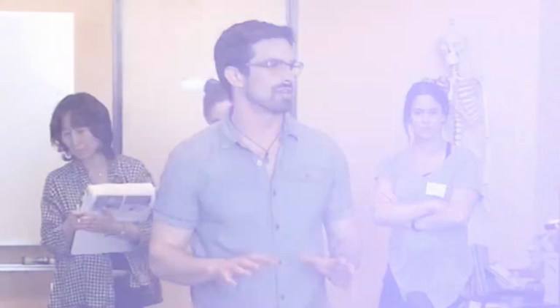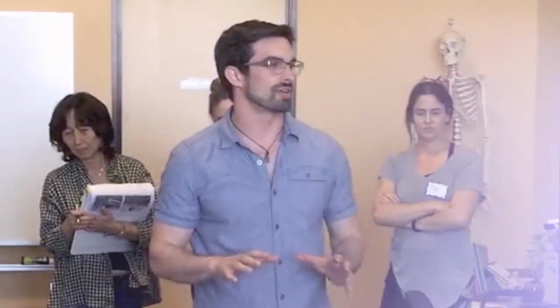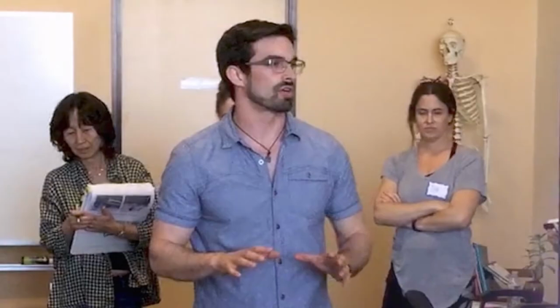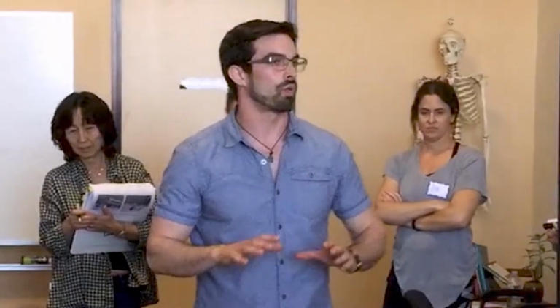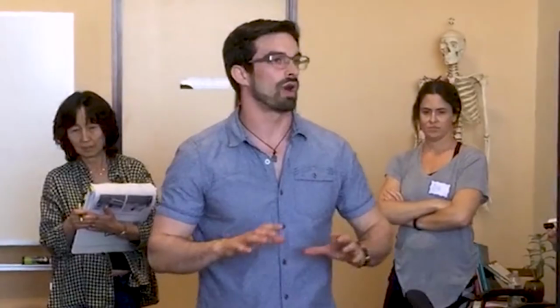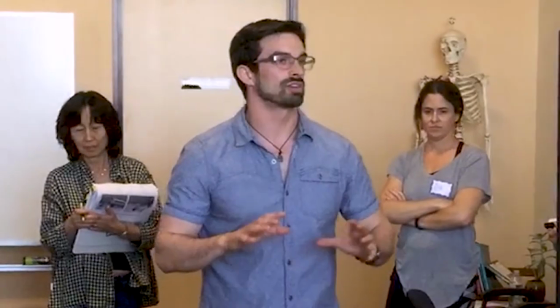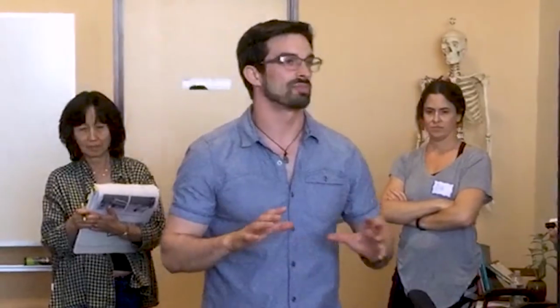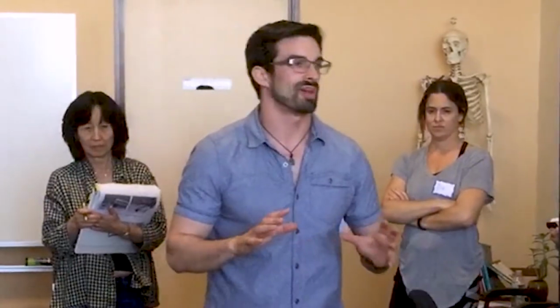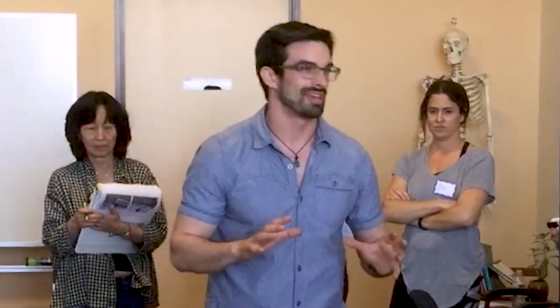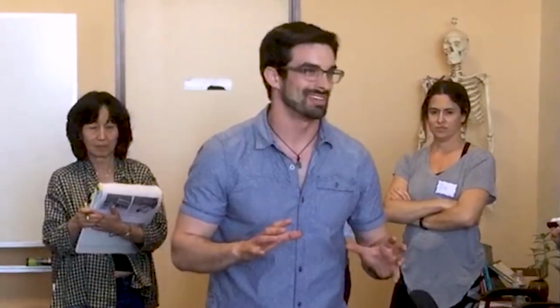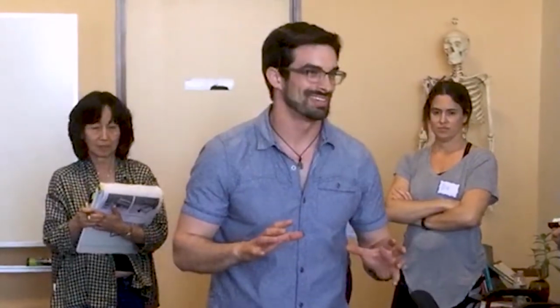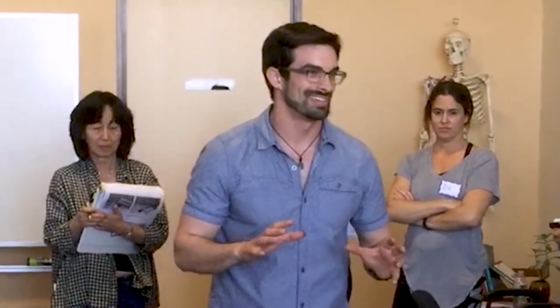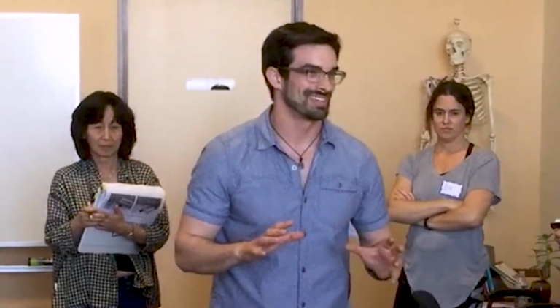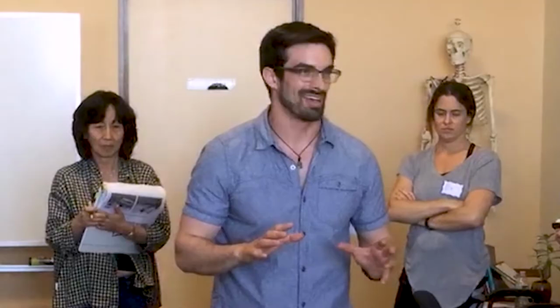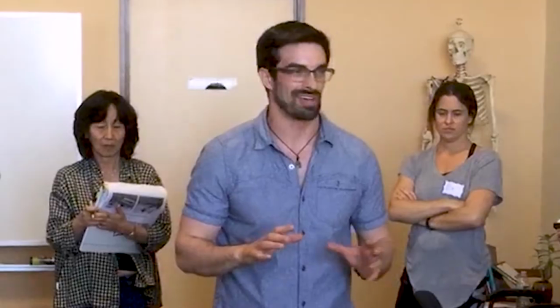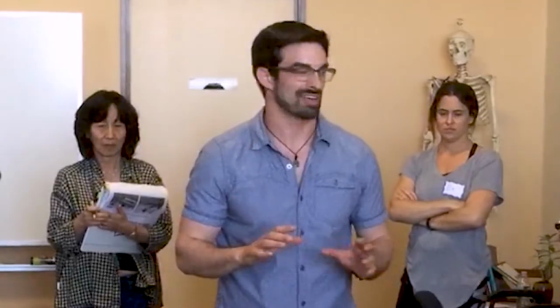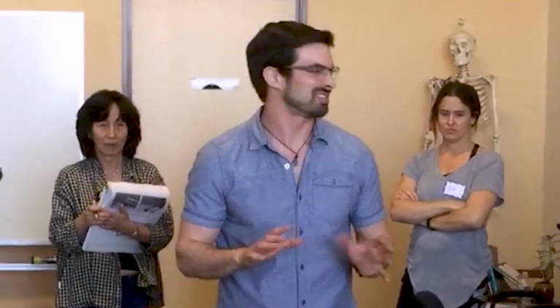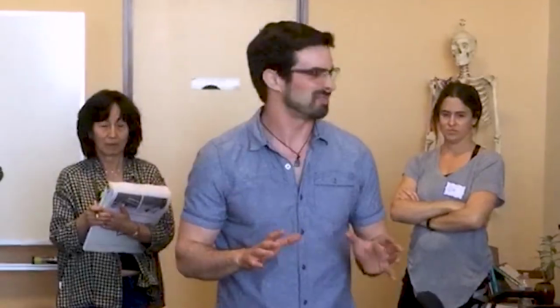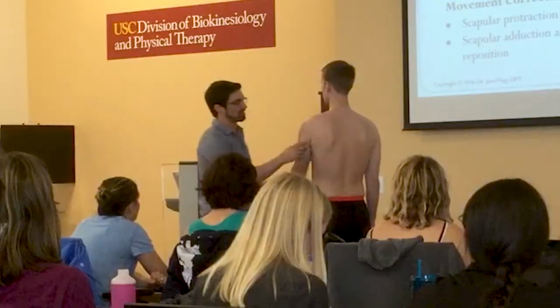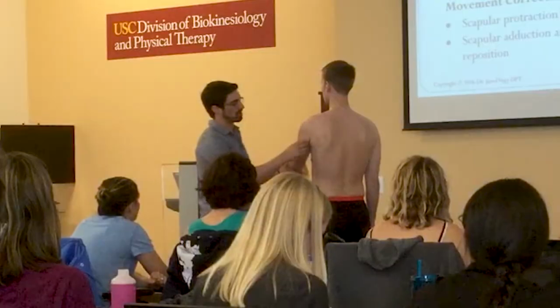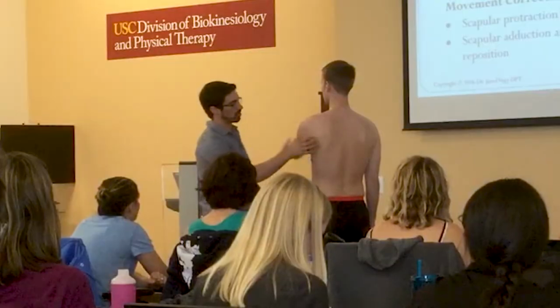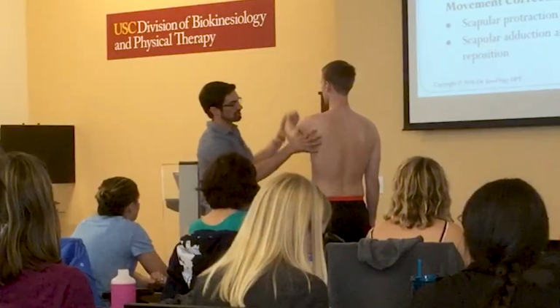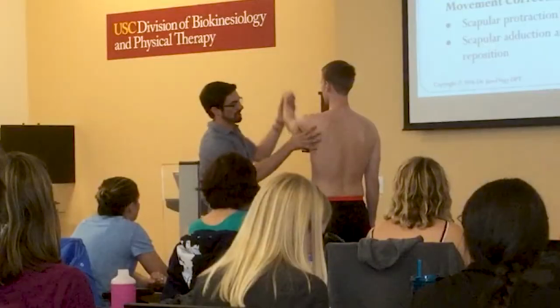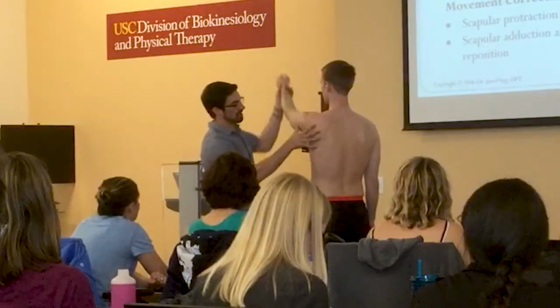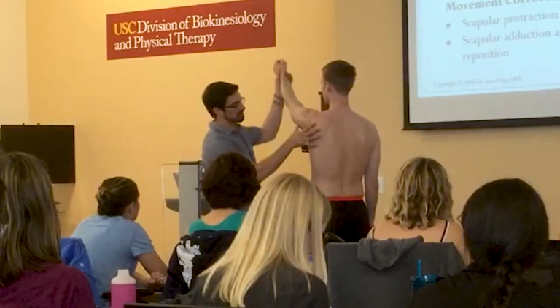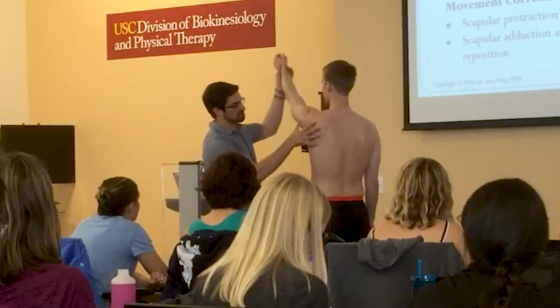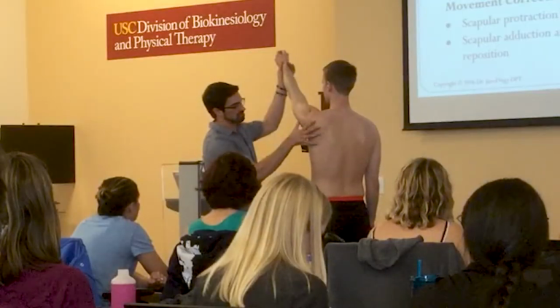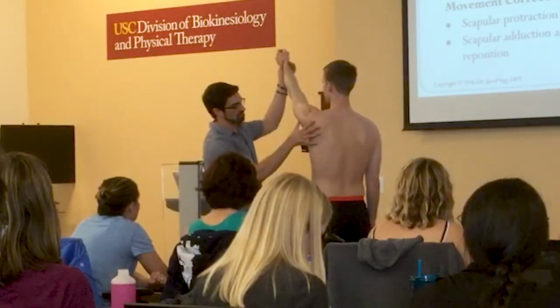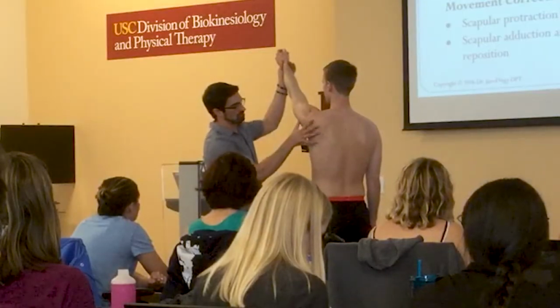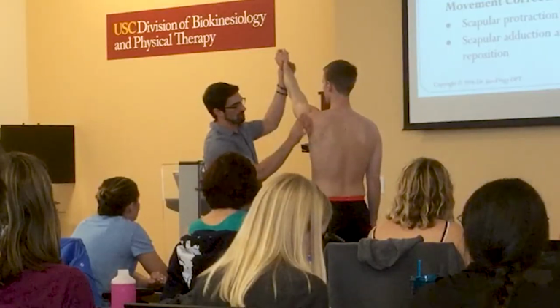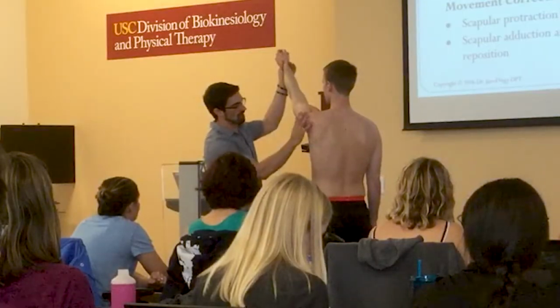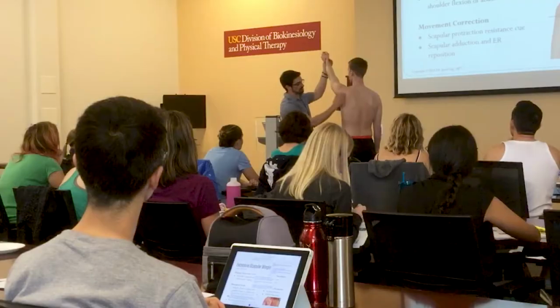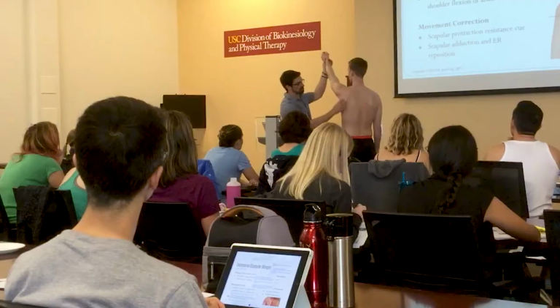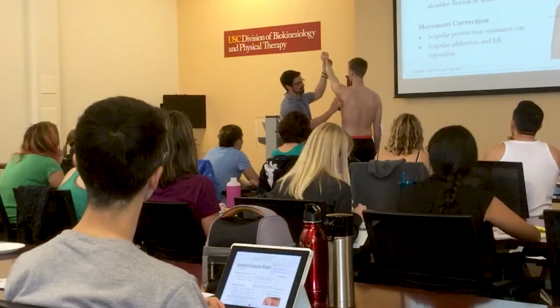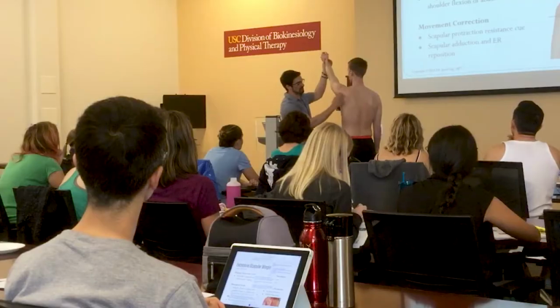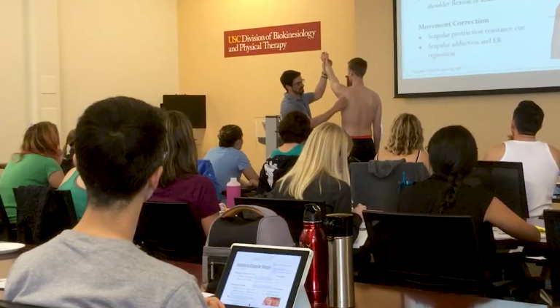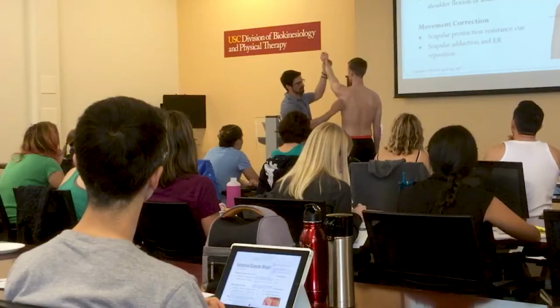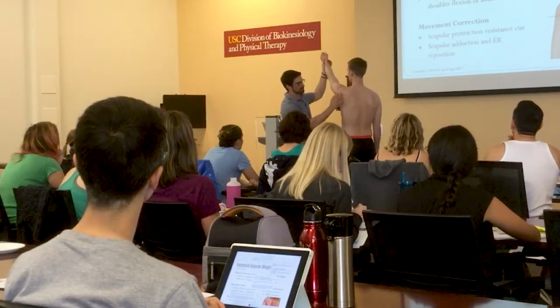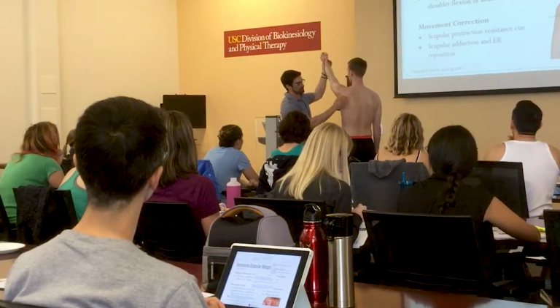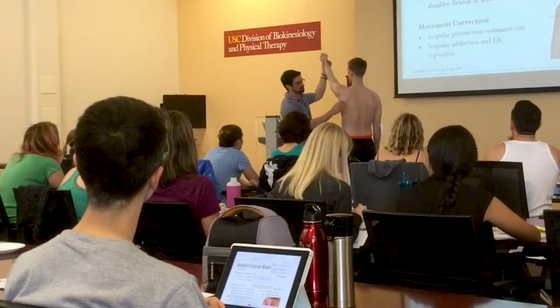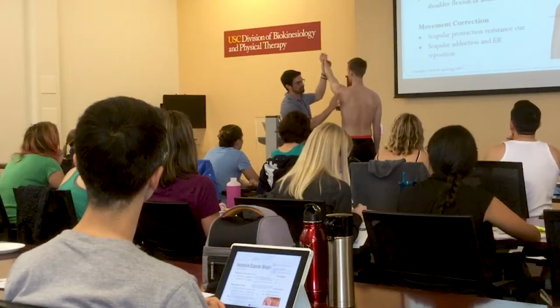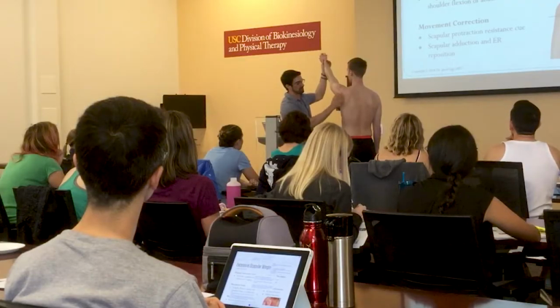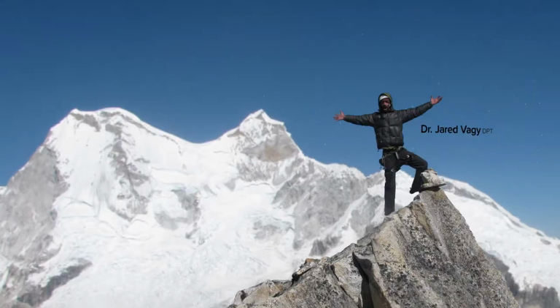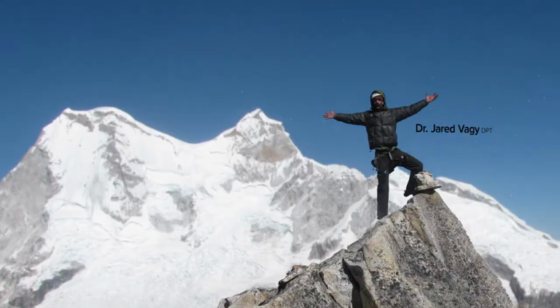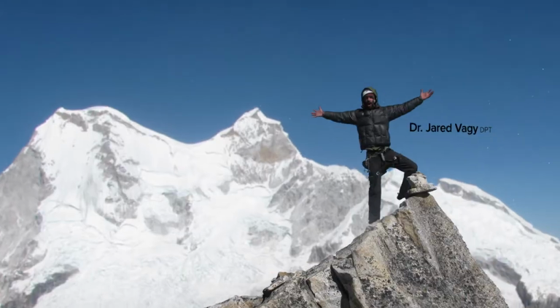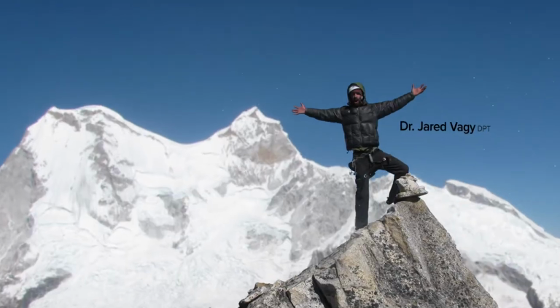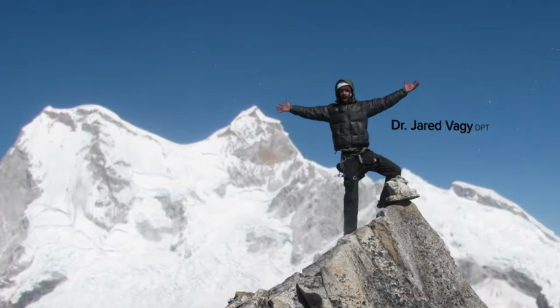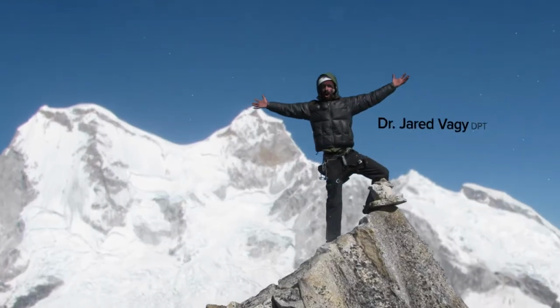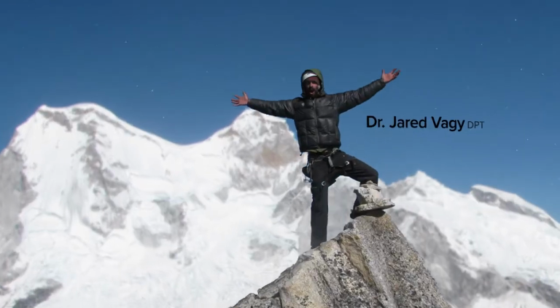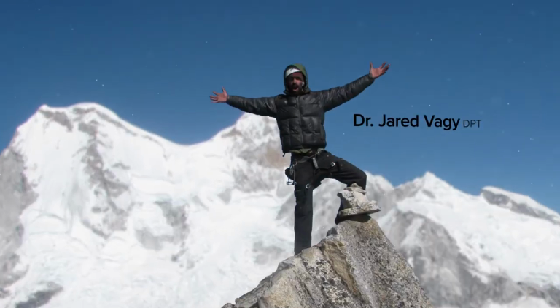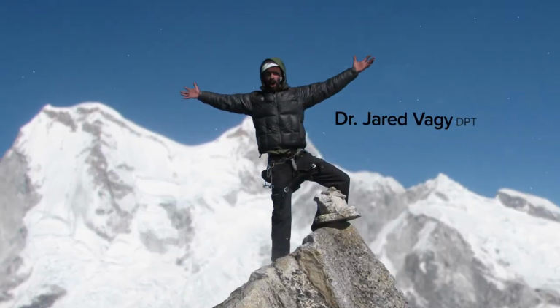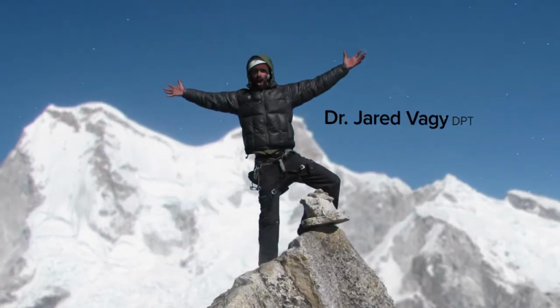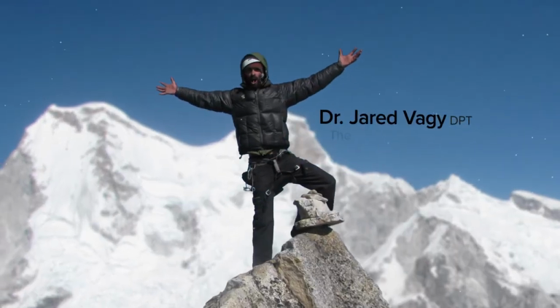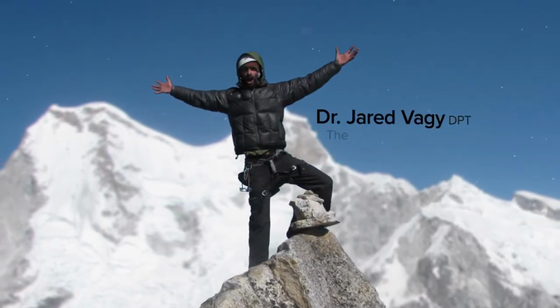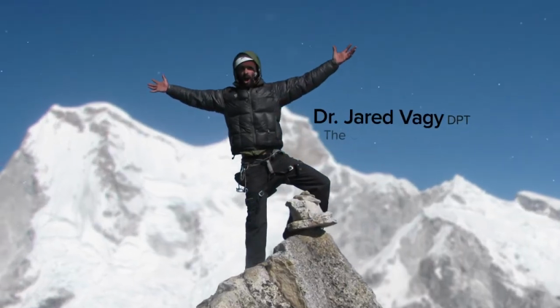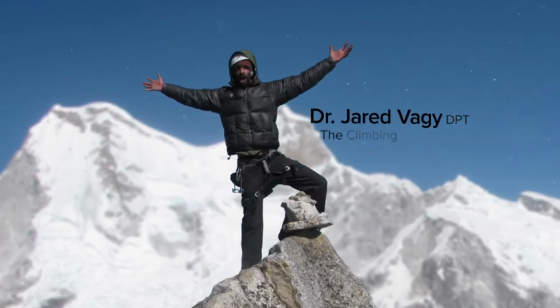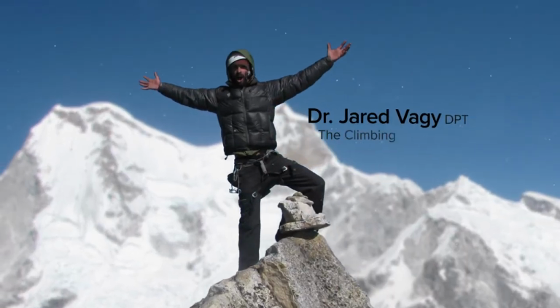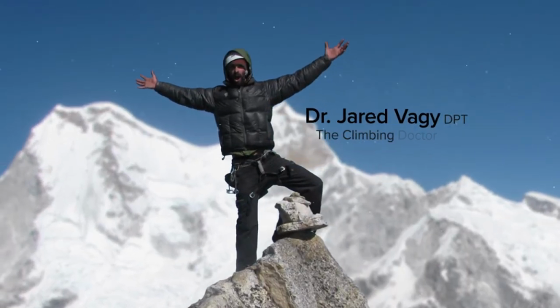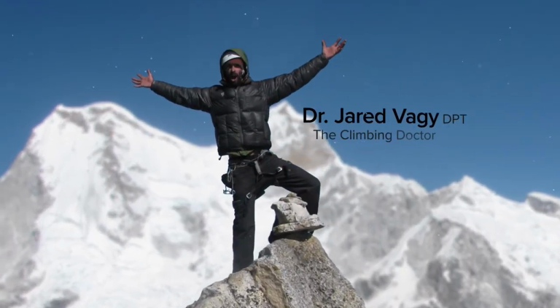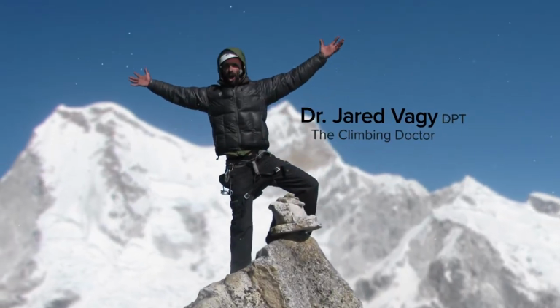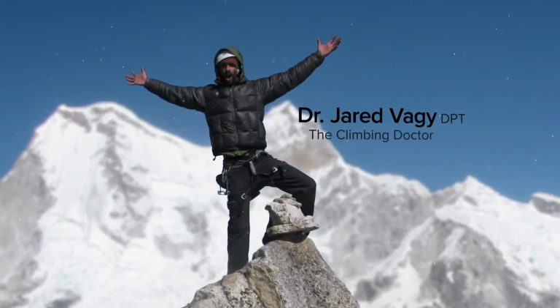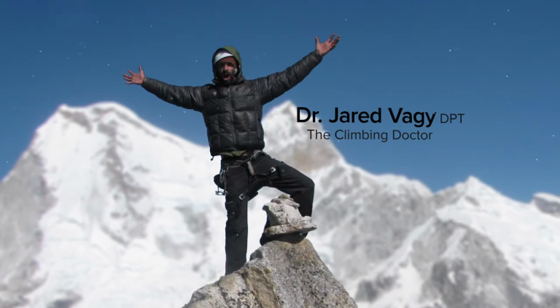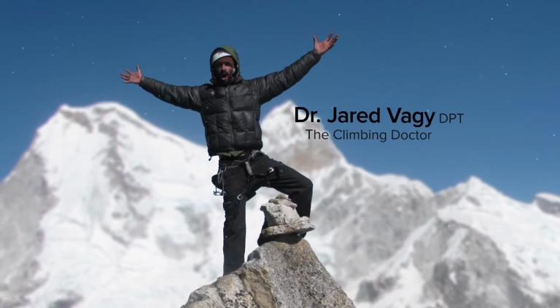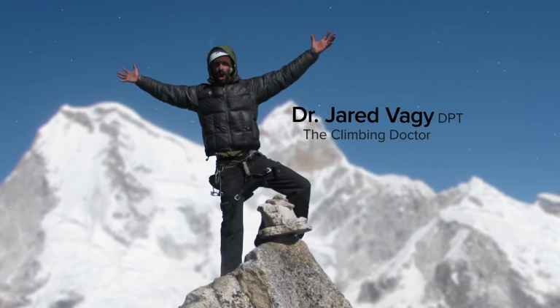Developed by Dr. Jared Vege, doctor of physical therapy, university professor, climbing injury expert, and published author.